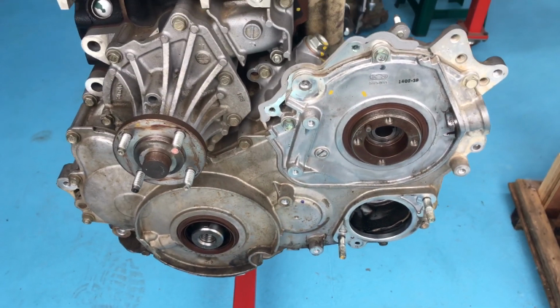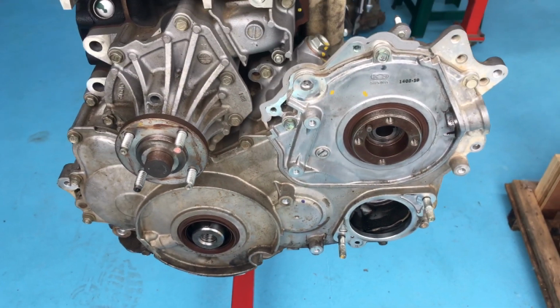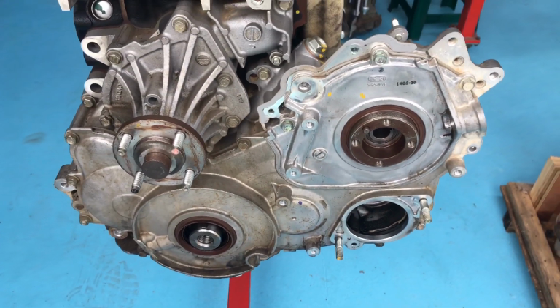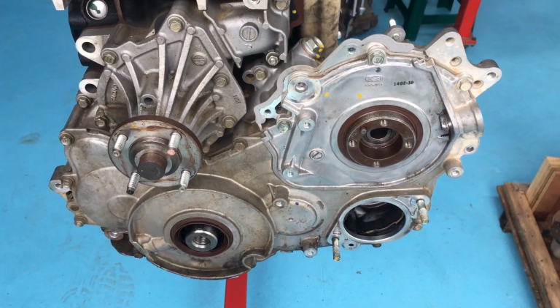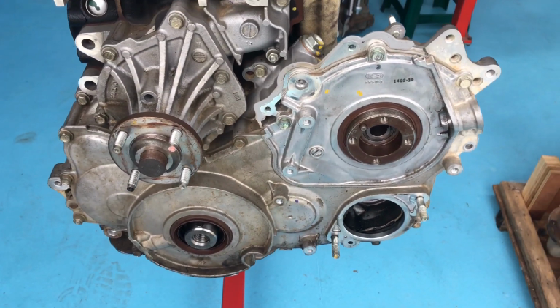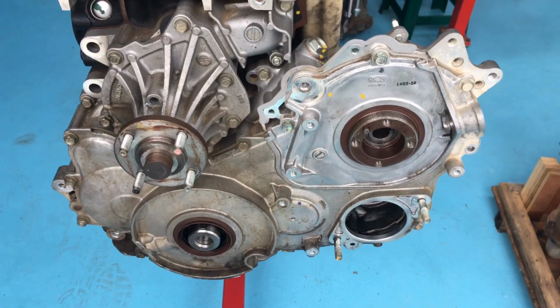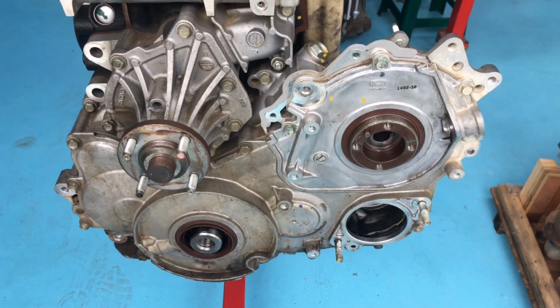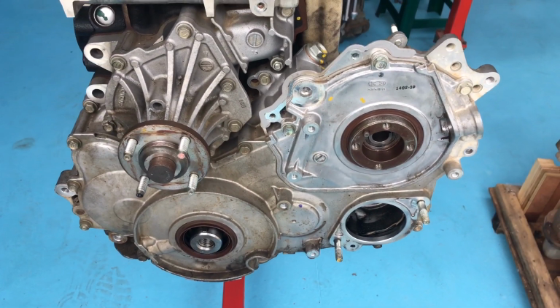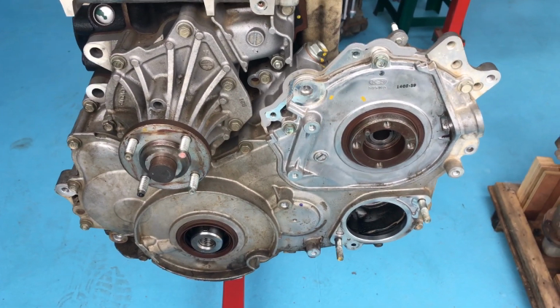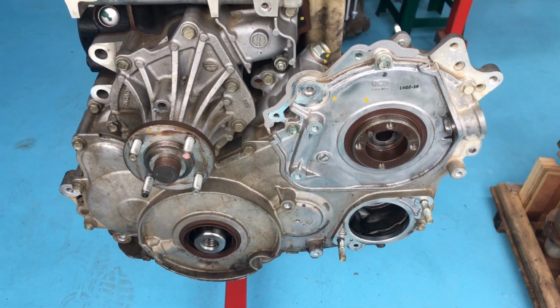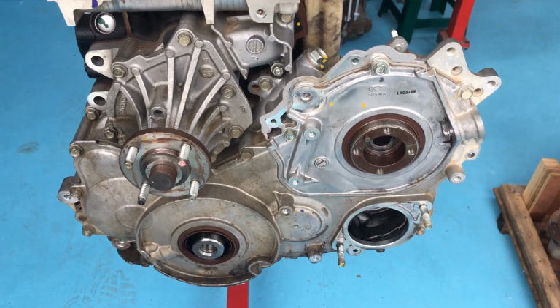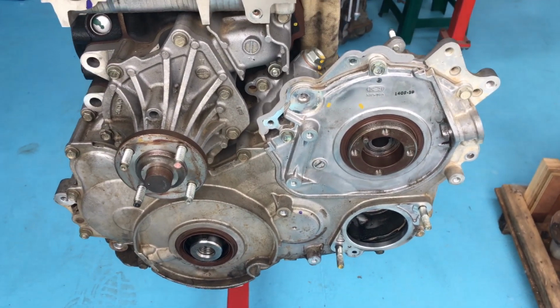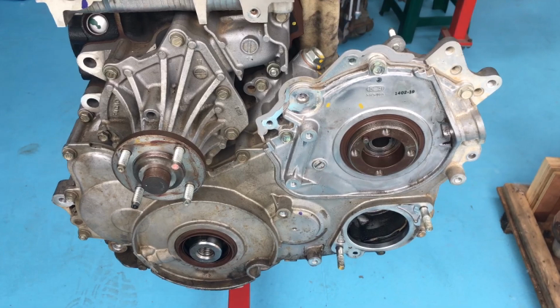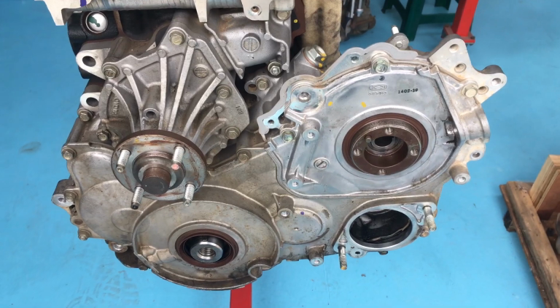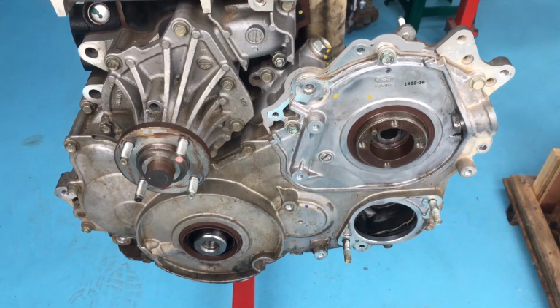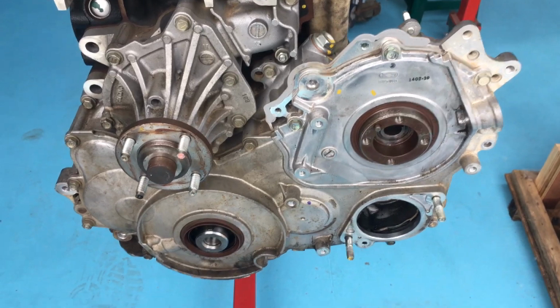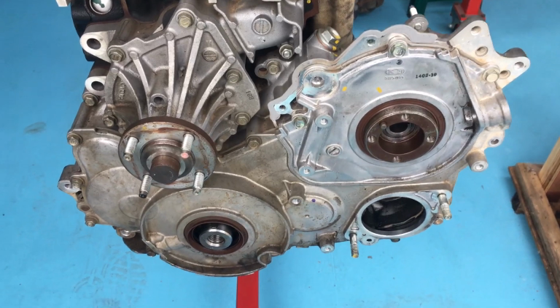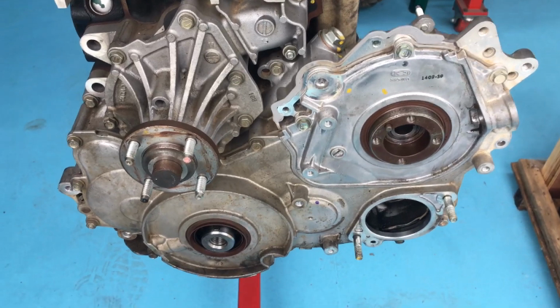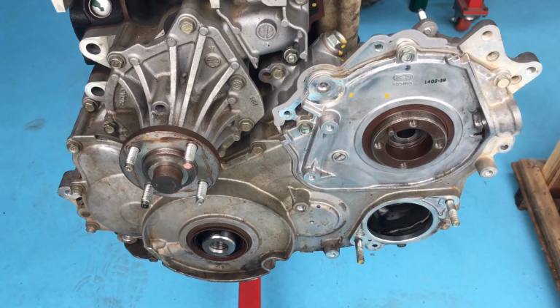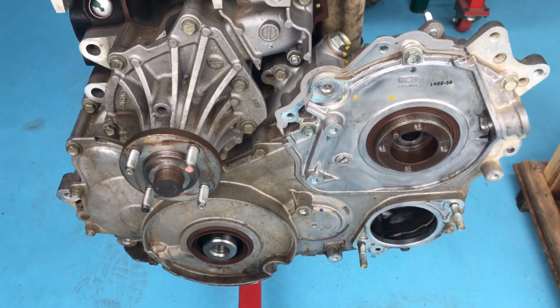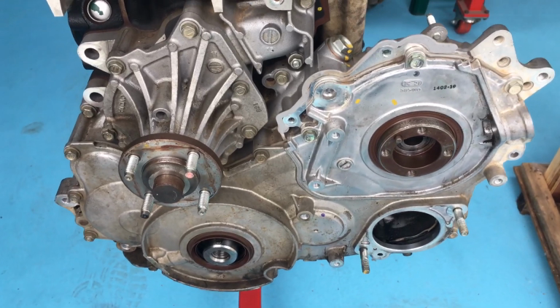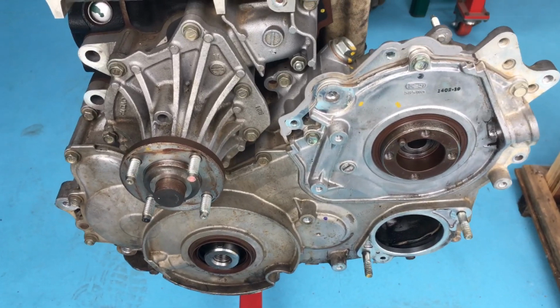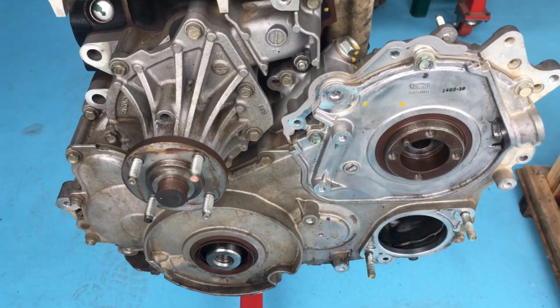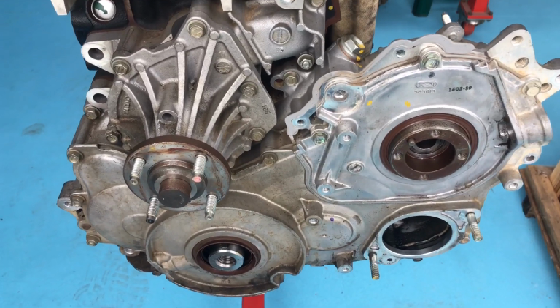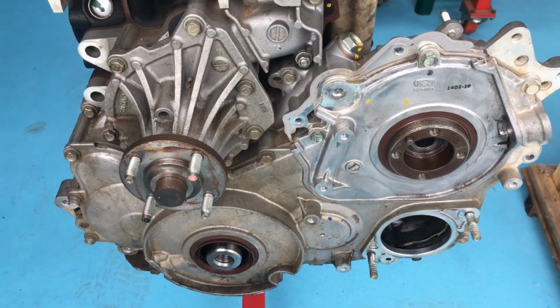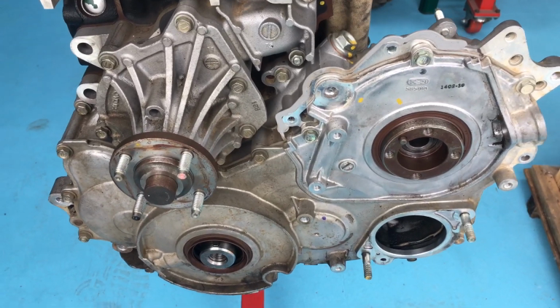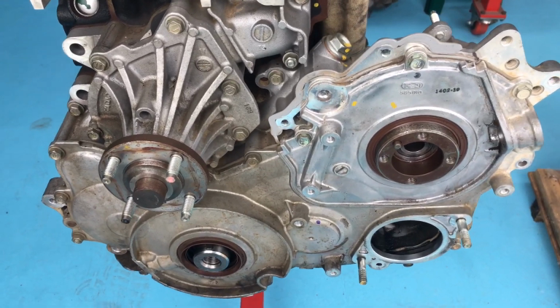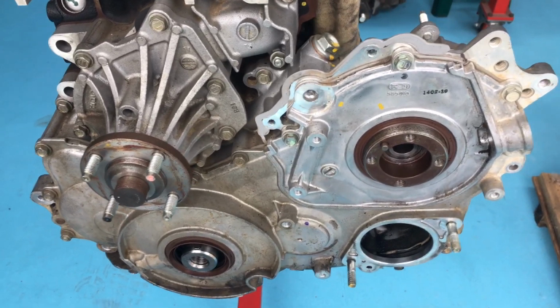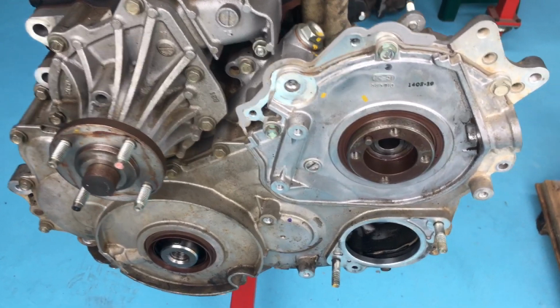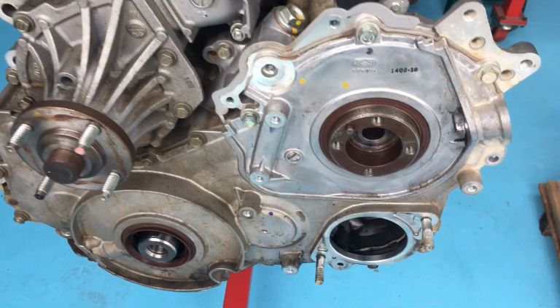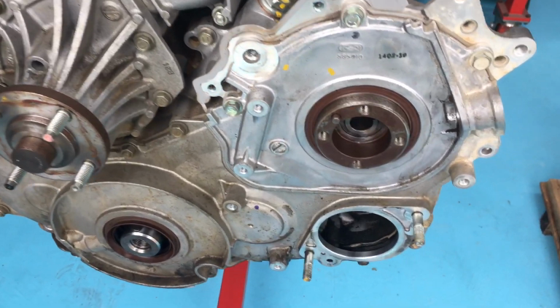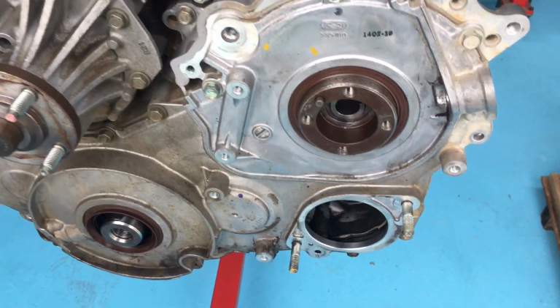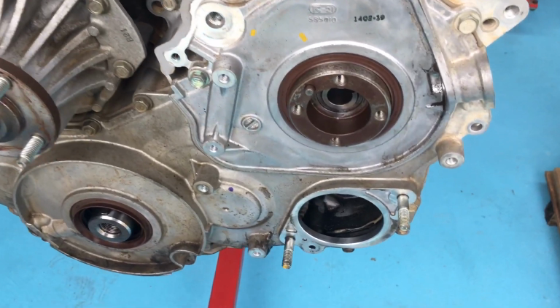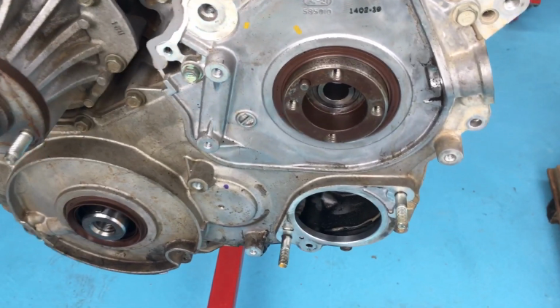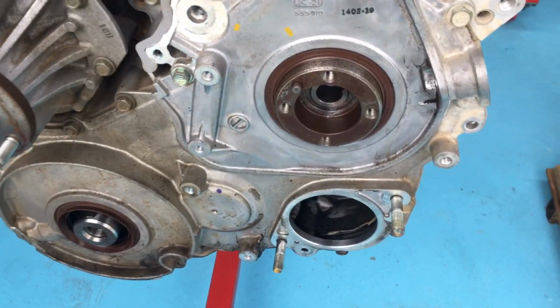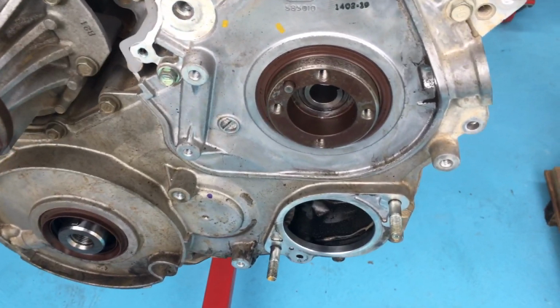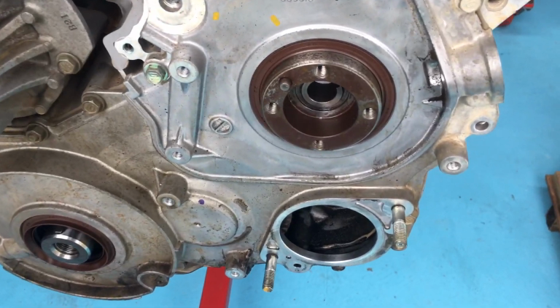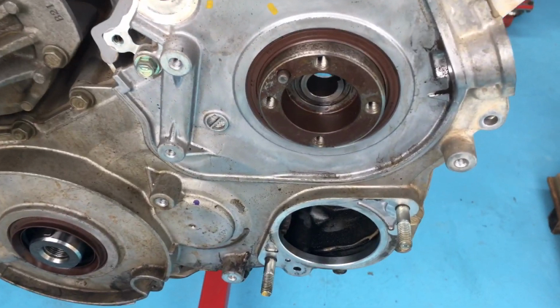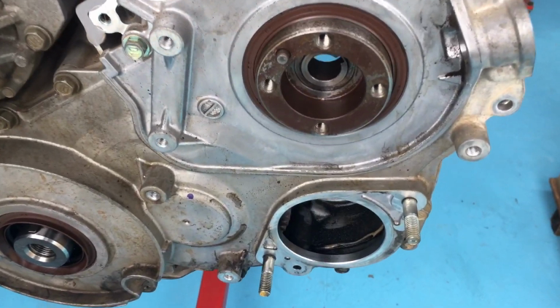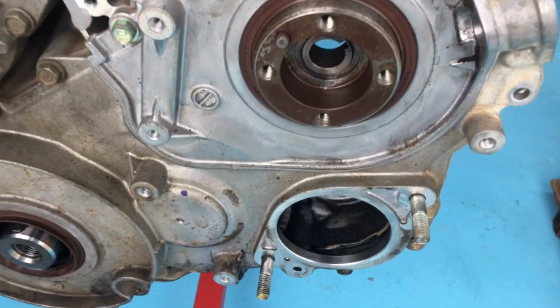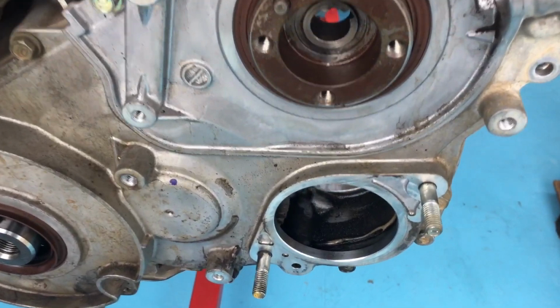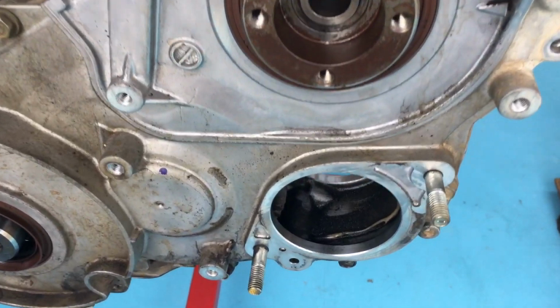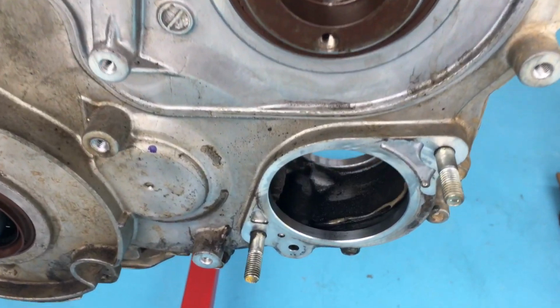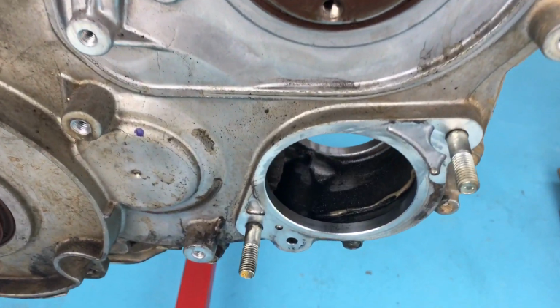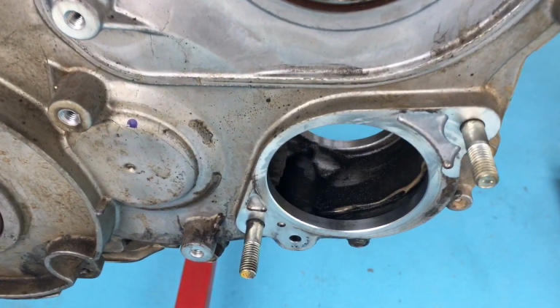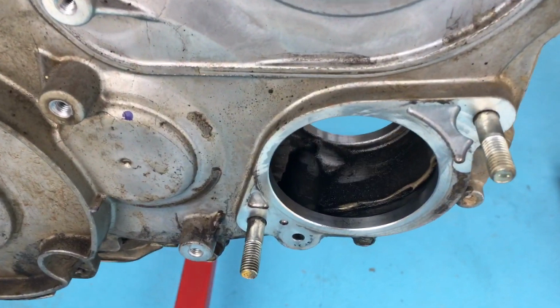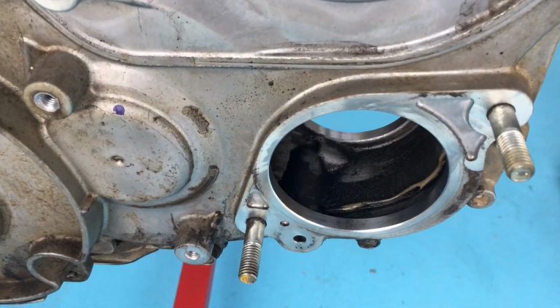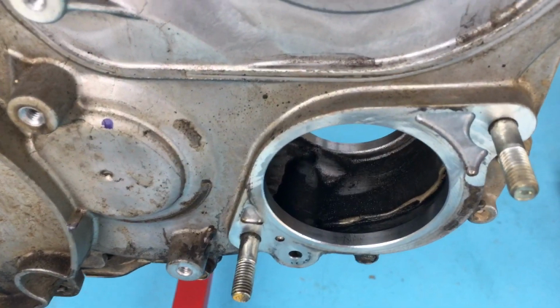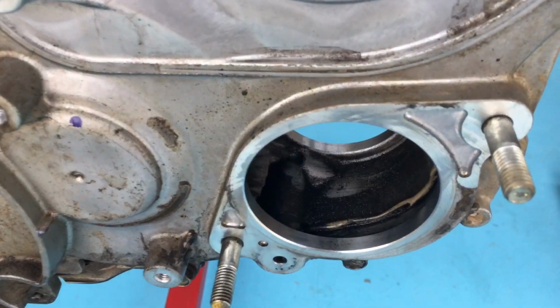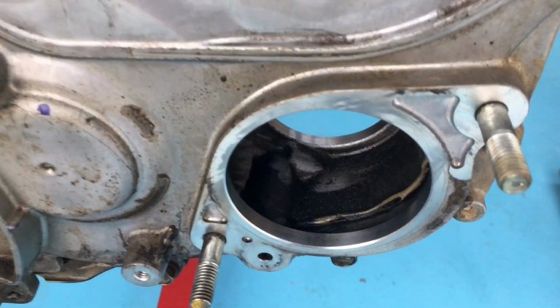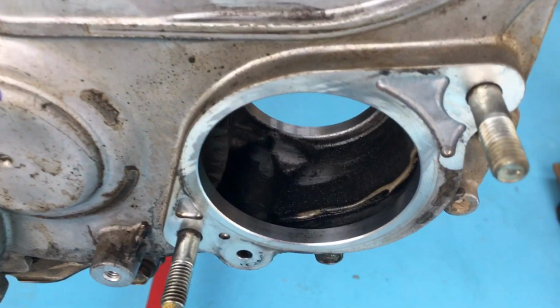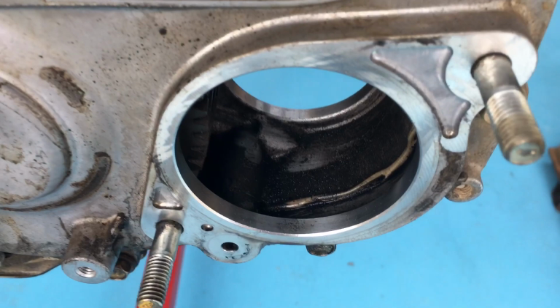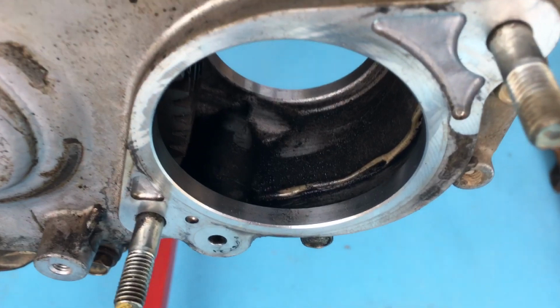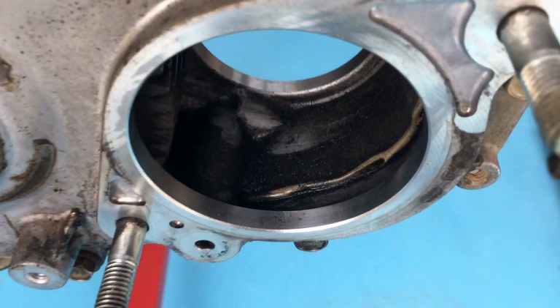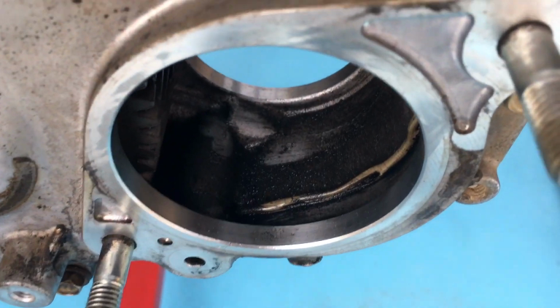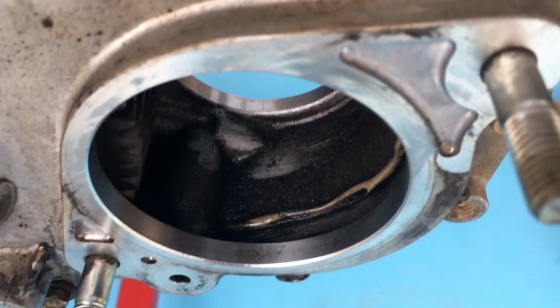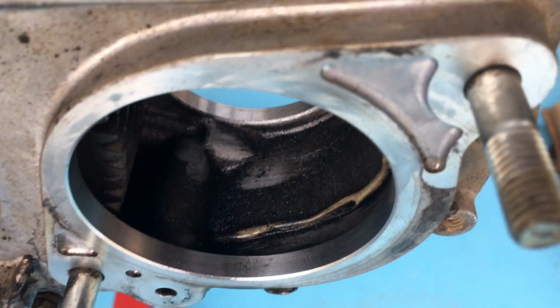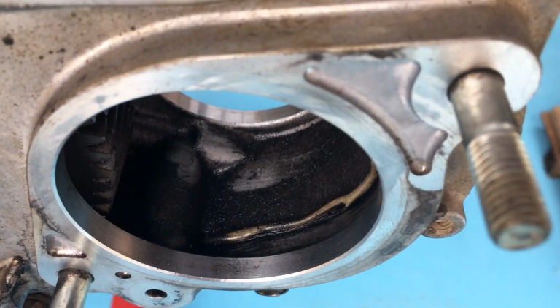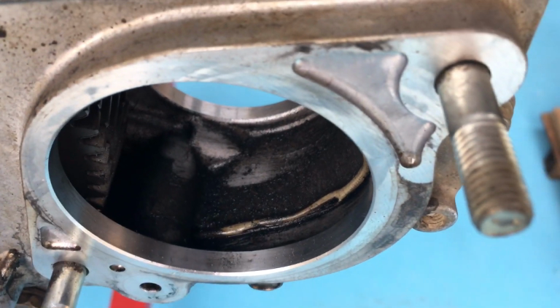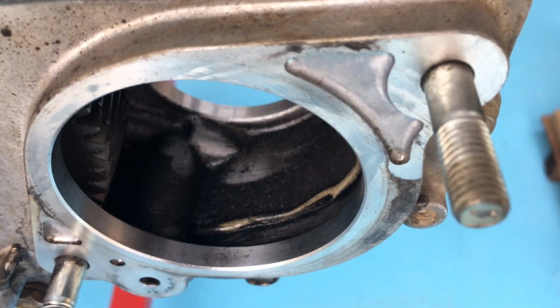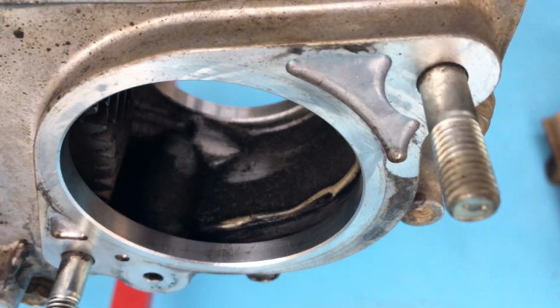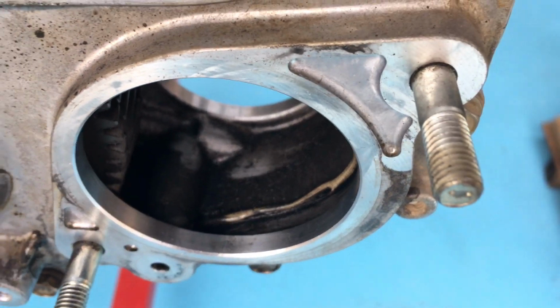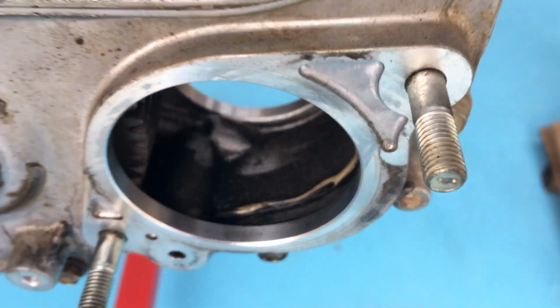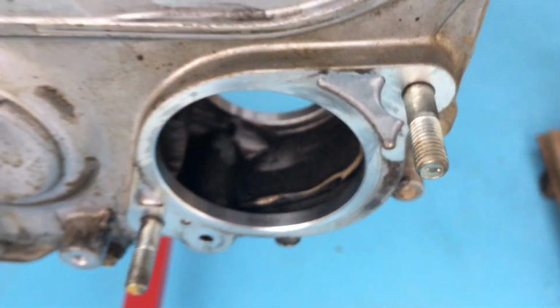Anyway, there you go — another short video. I hope that's been helpful to your education in demonstrating how important it is to have those regular oil changes.